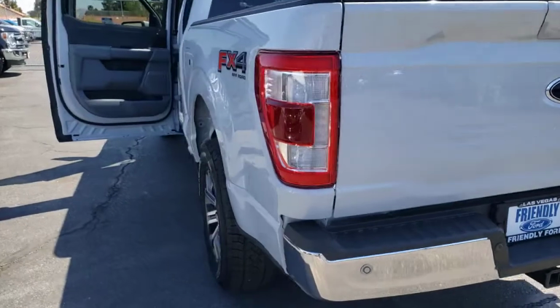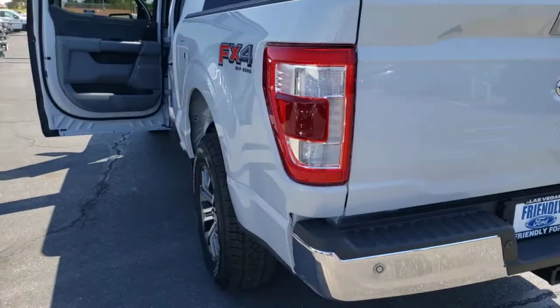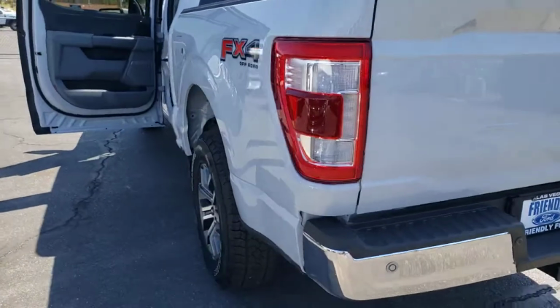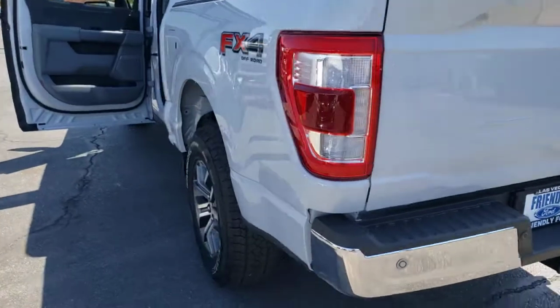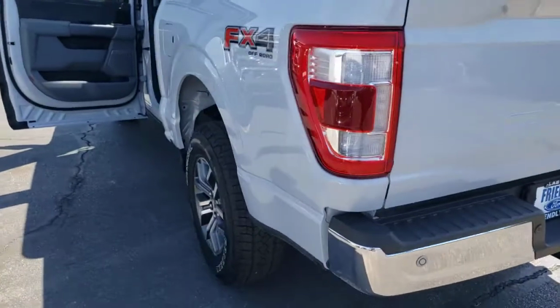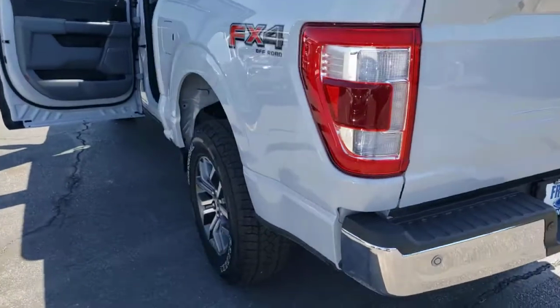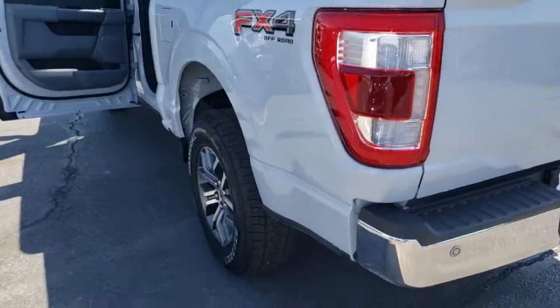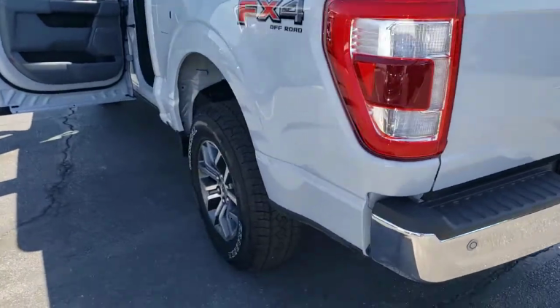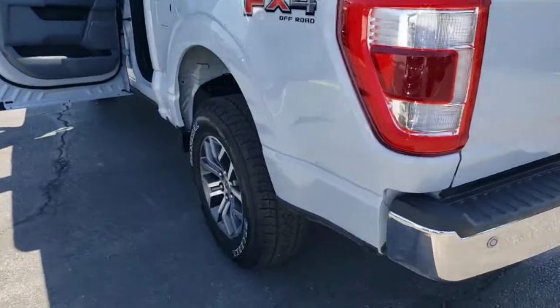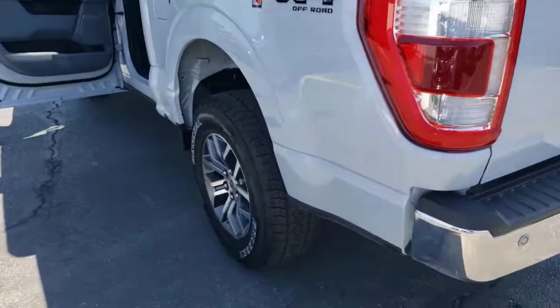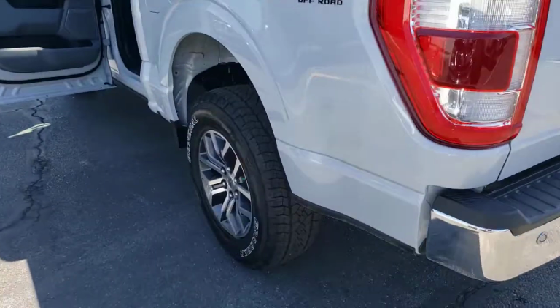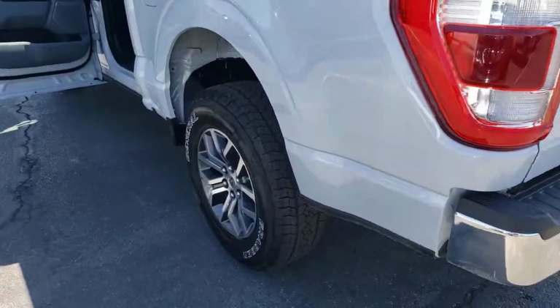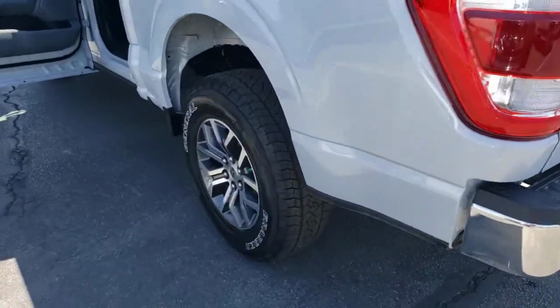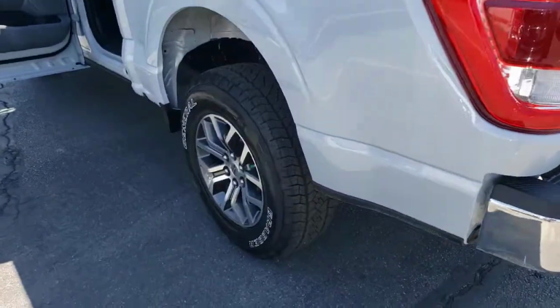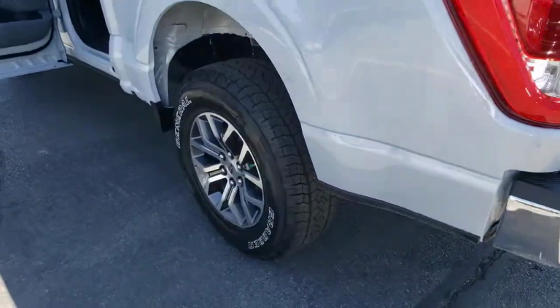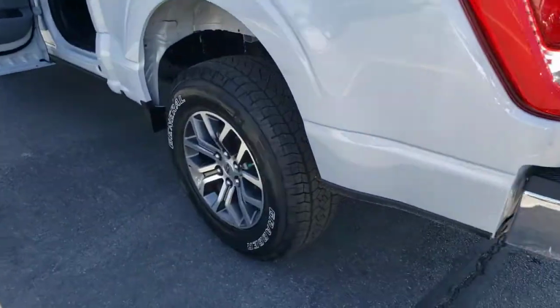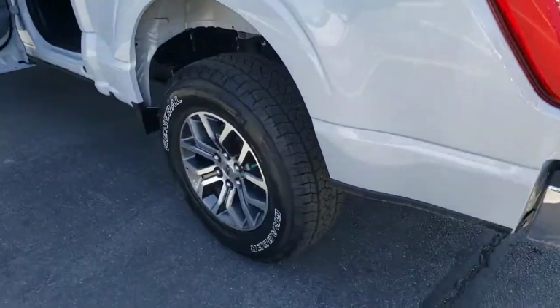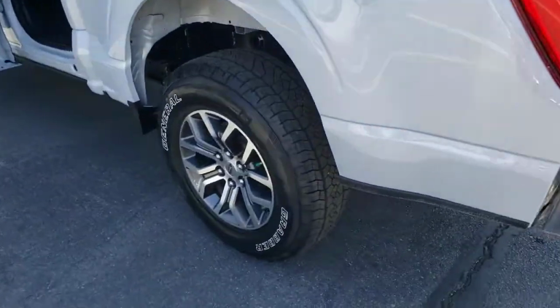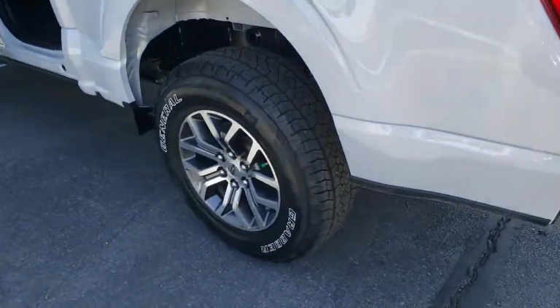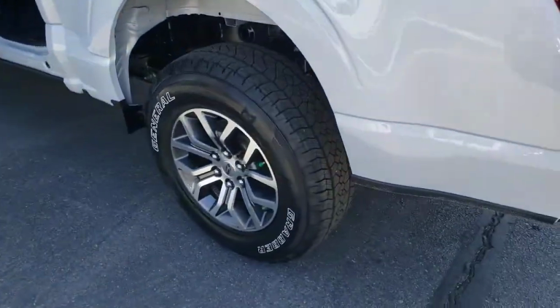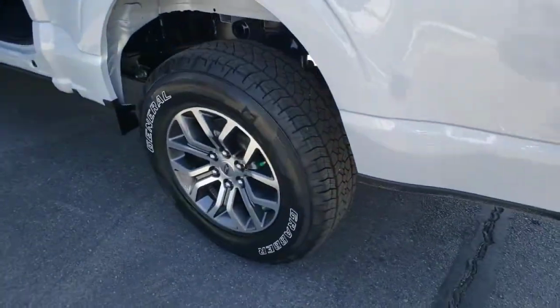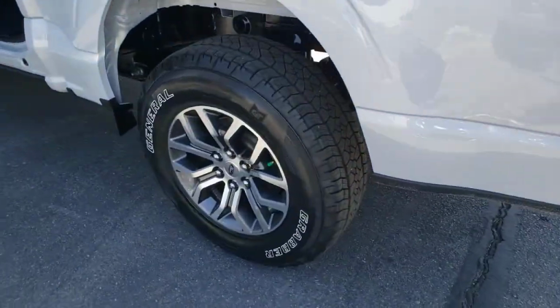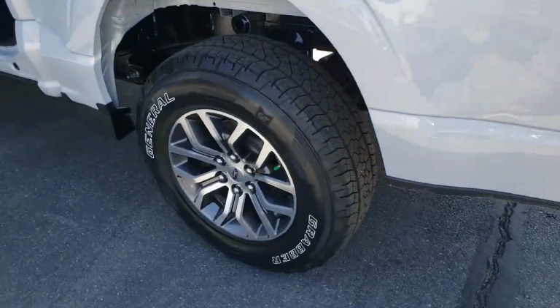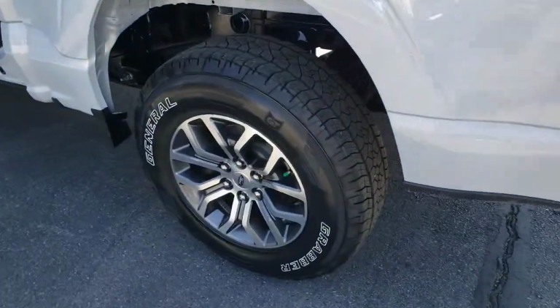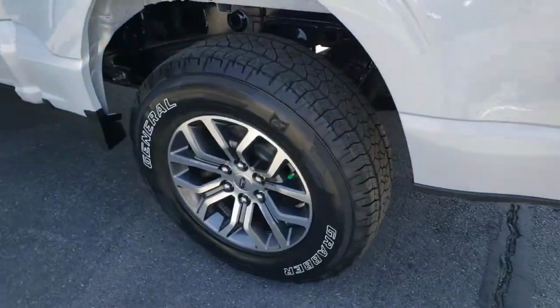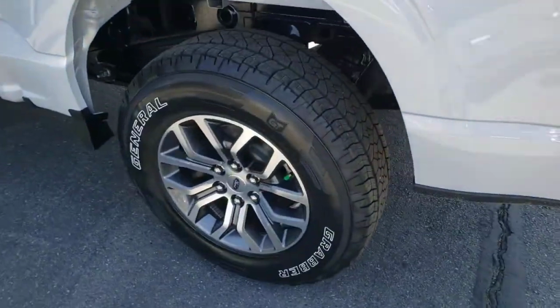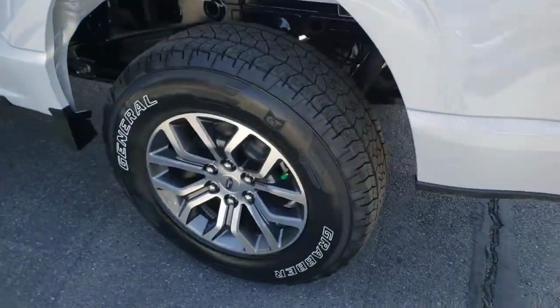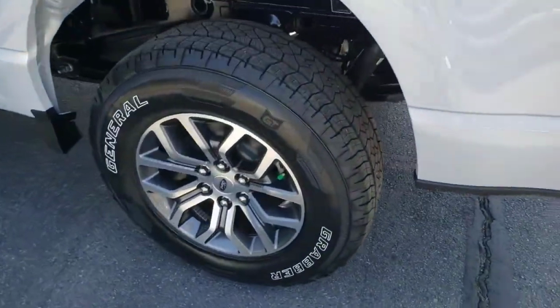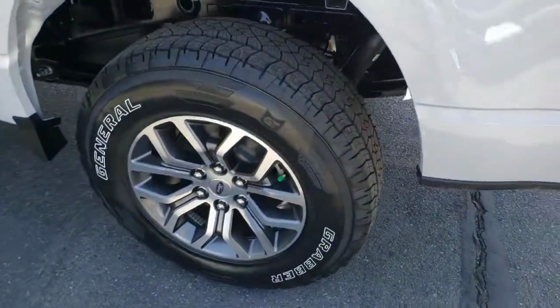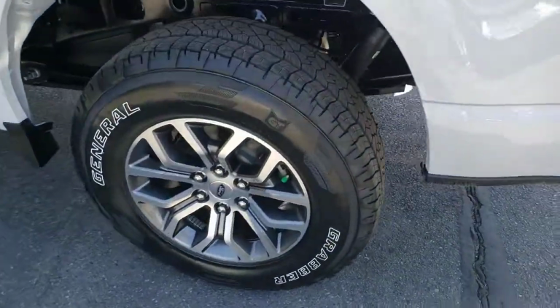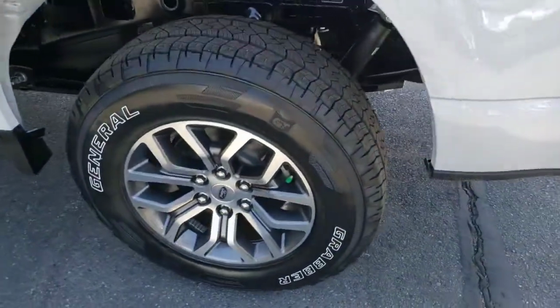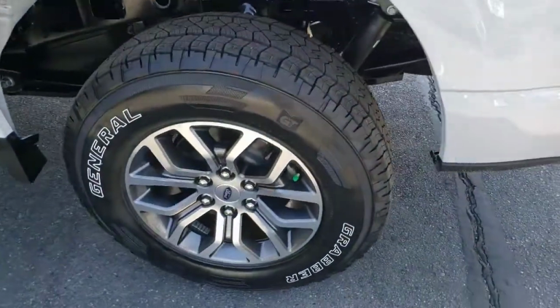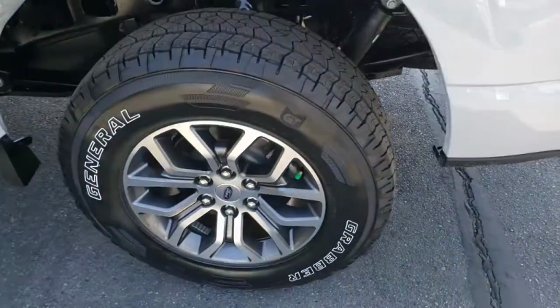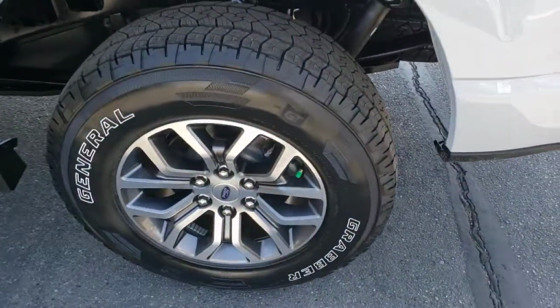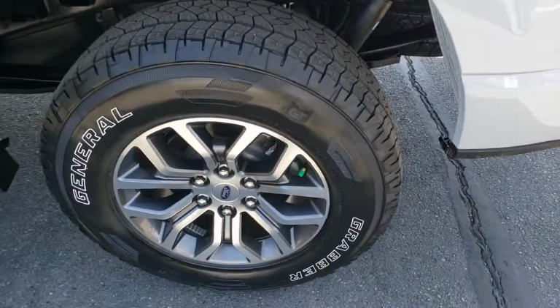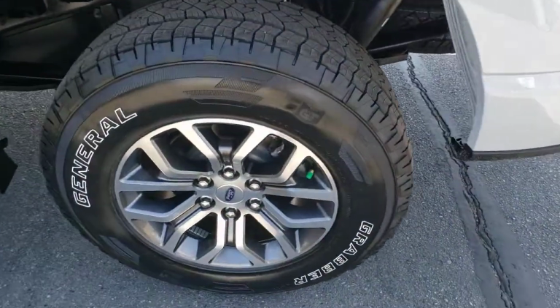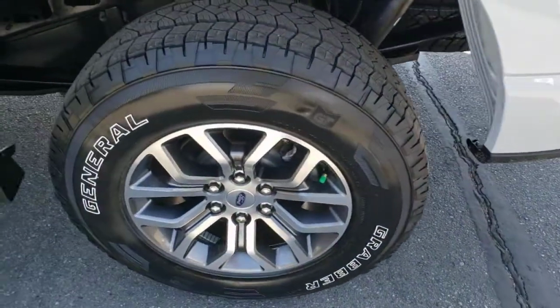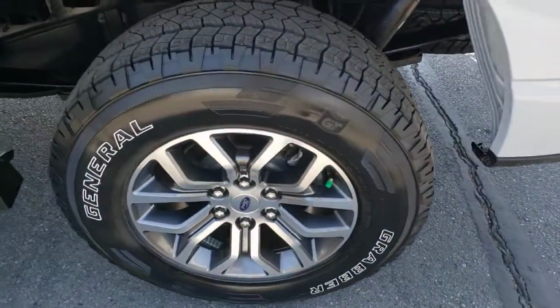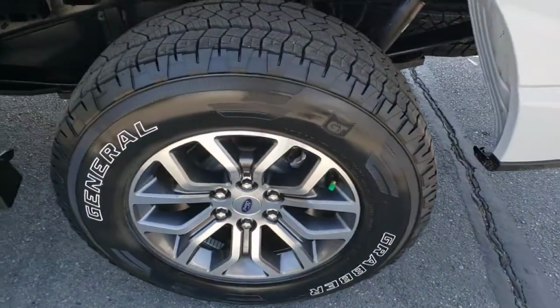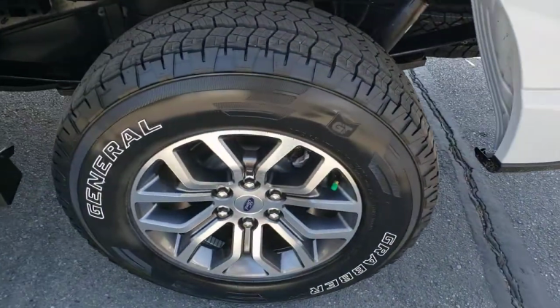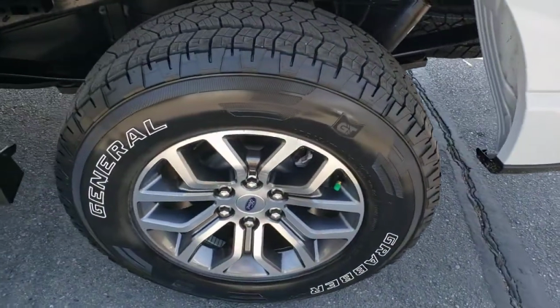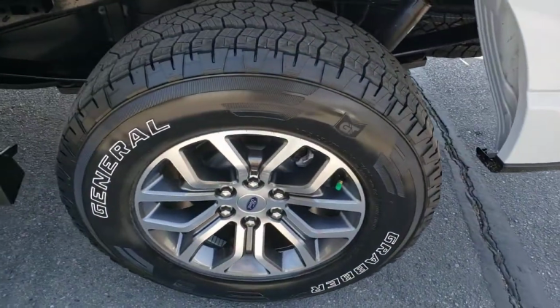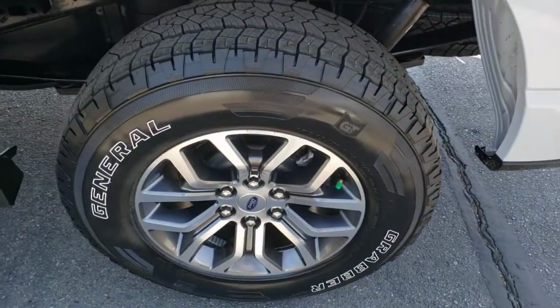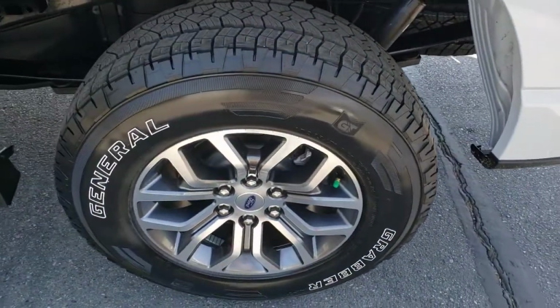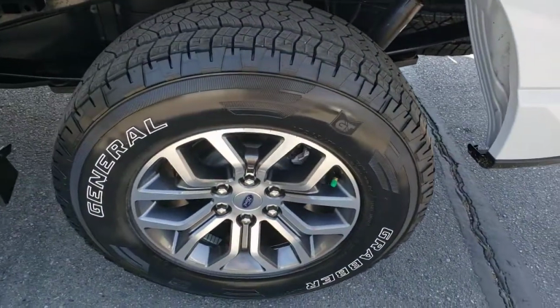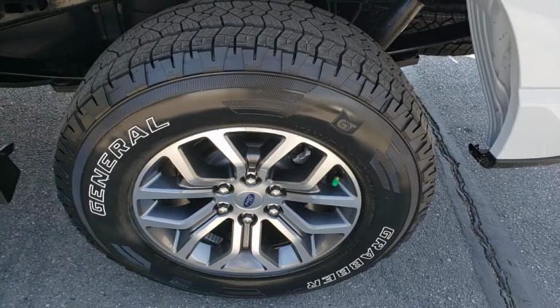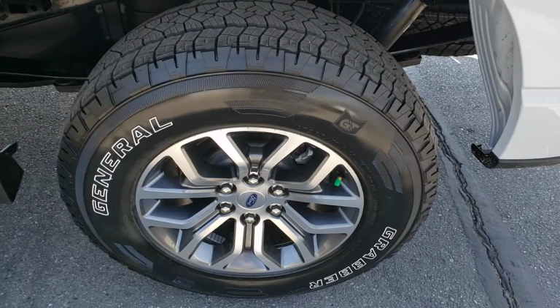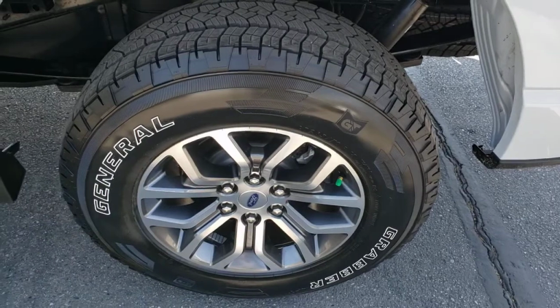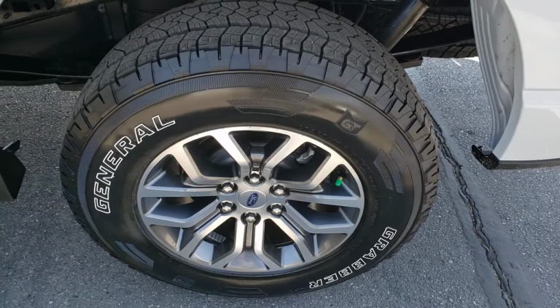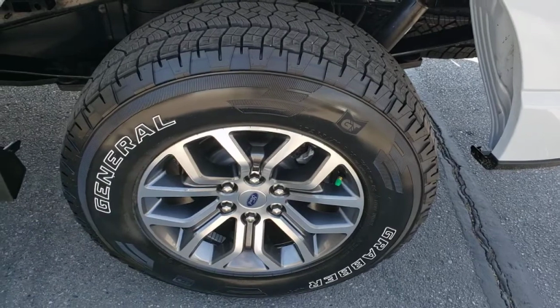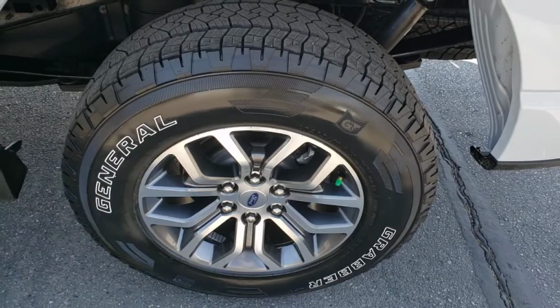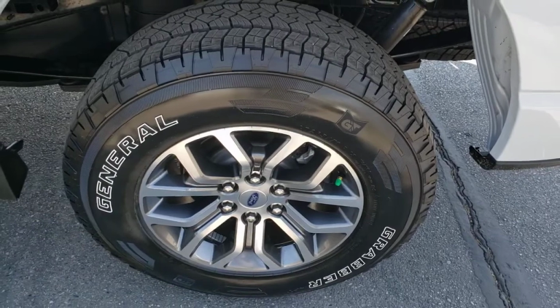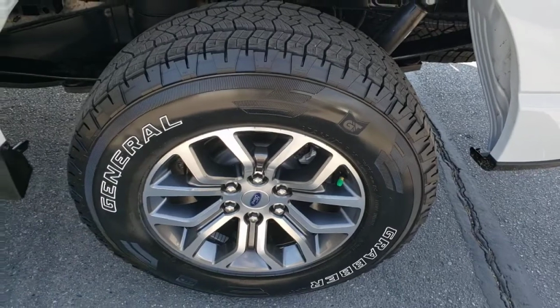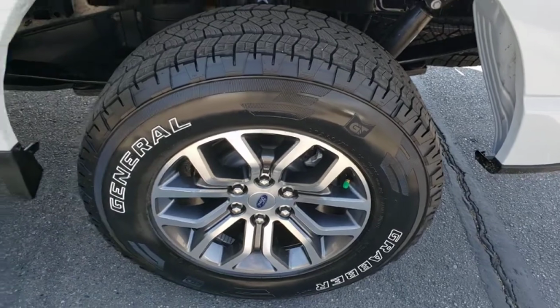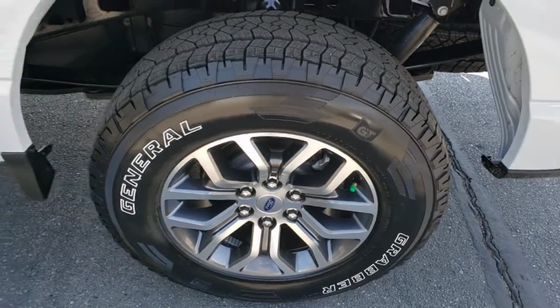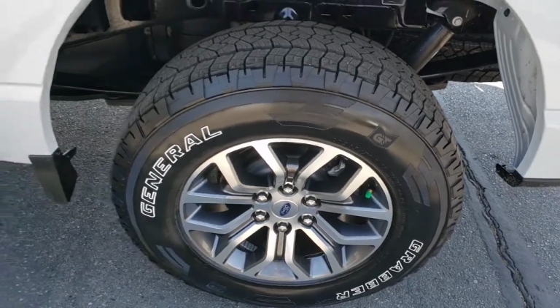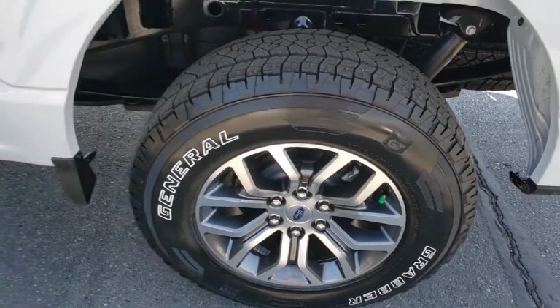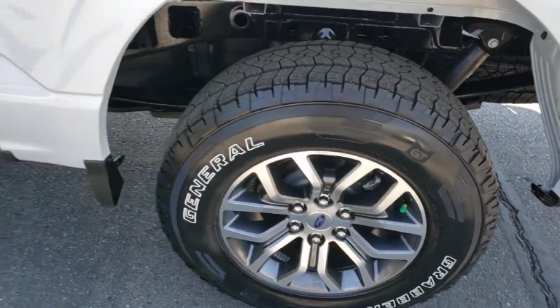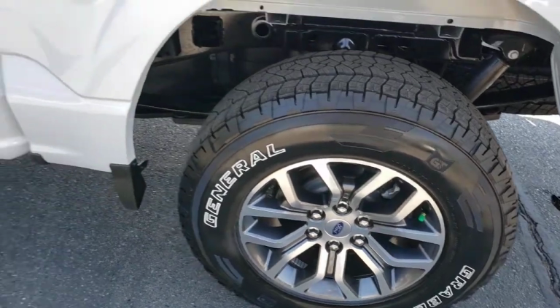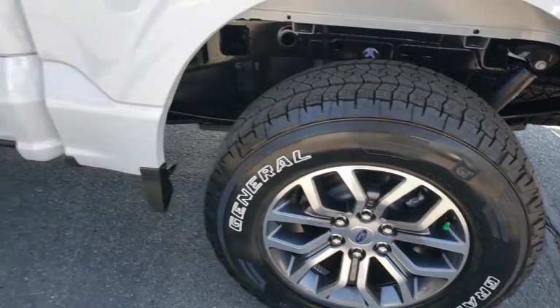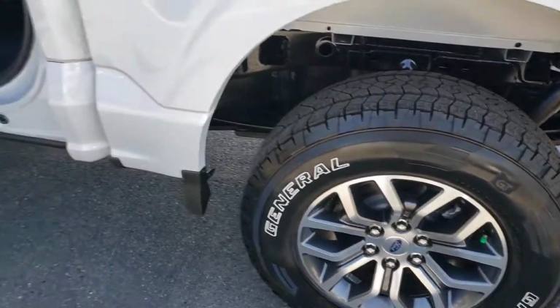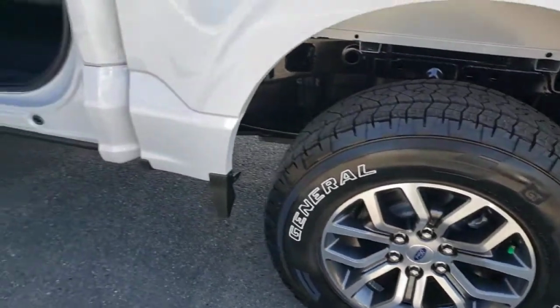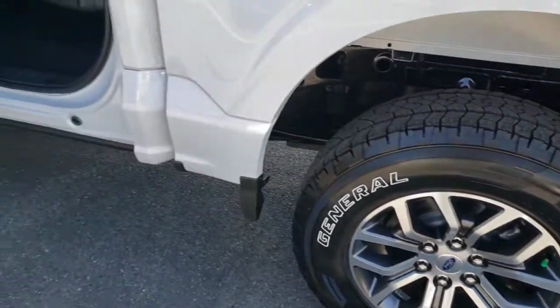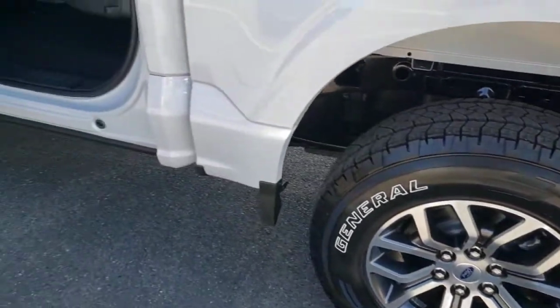Aluminum wheels, electronic stability control, power windows, four-wheel disc brakes, power steering.